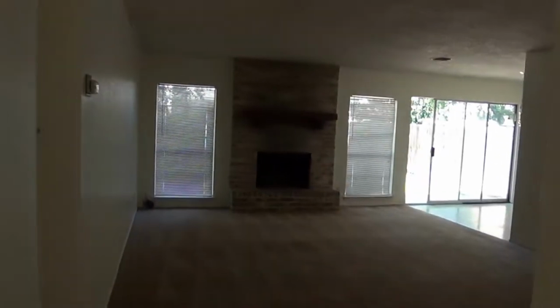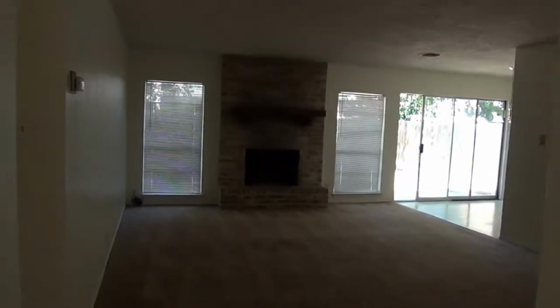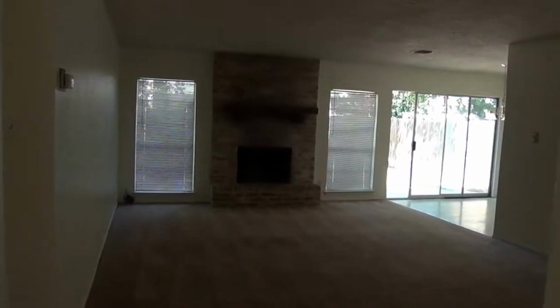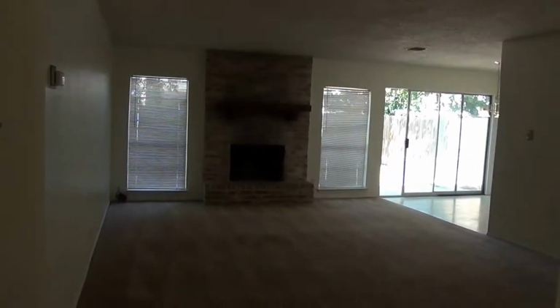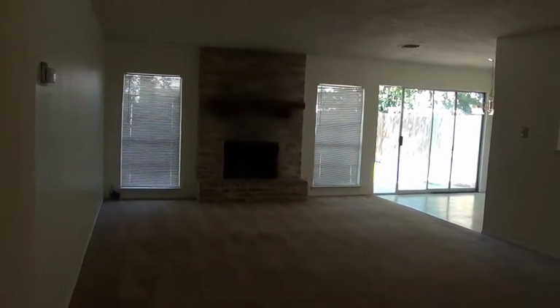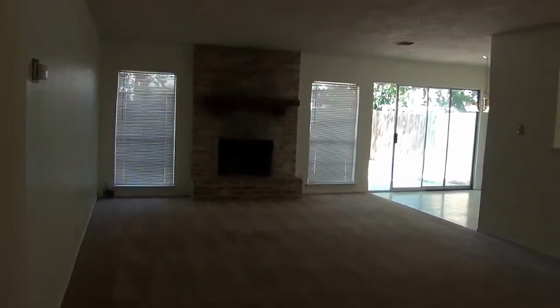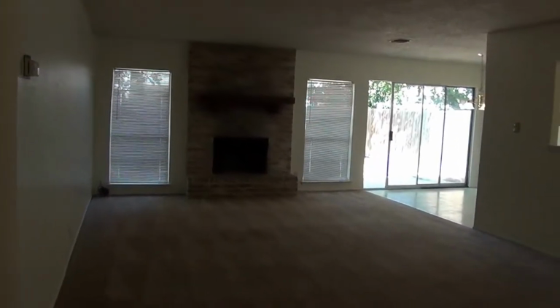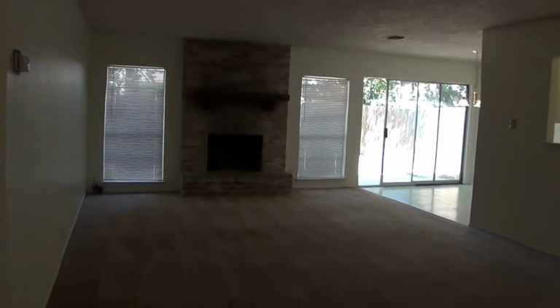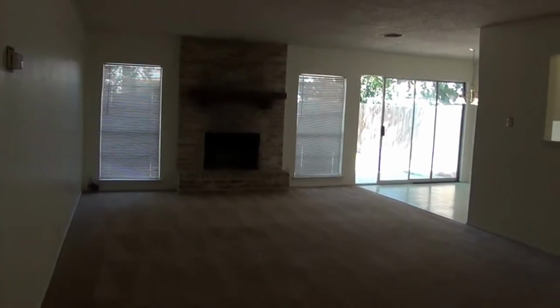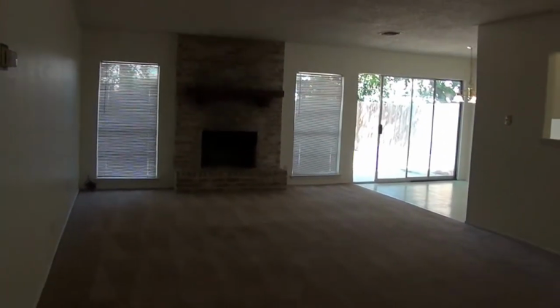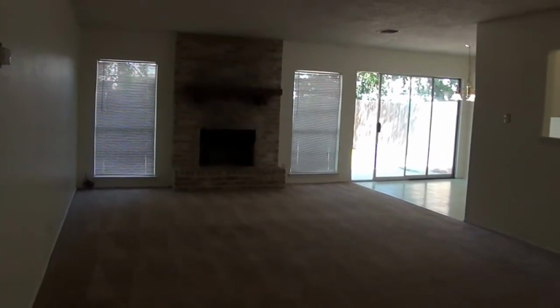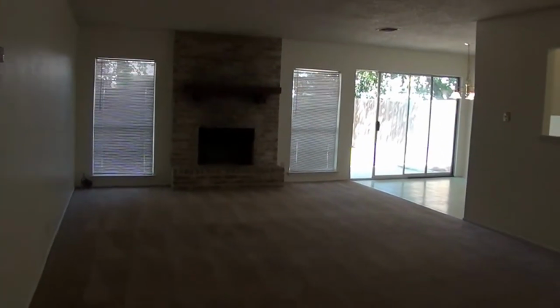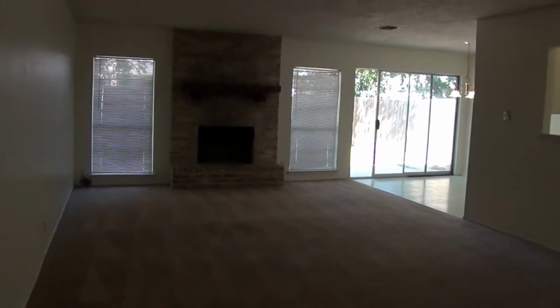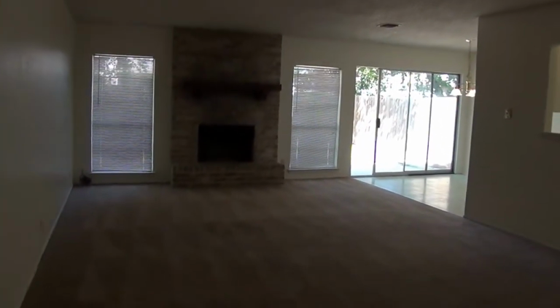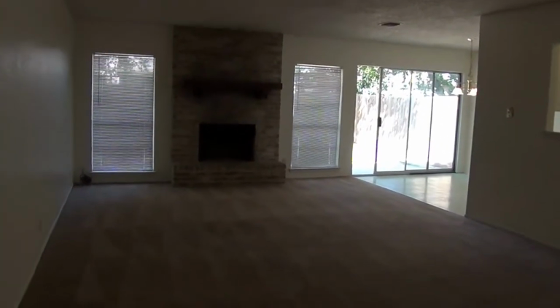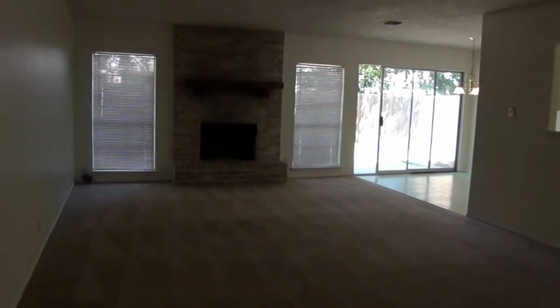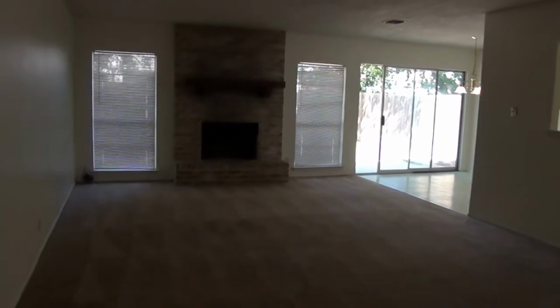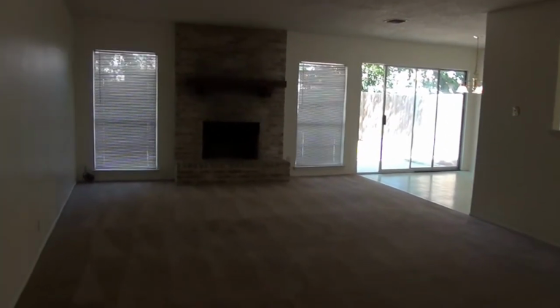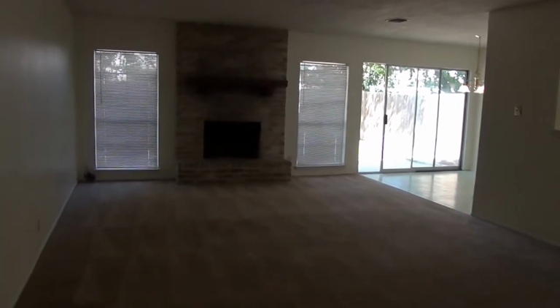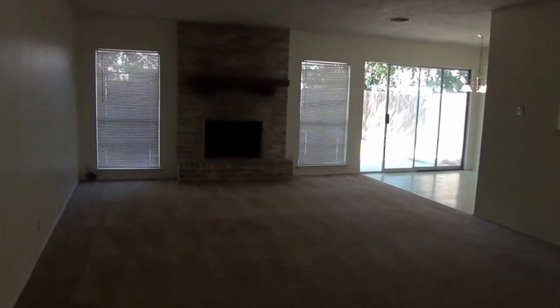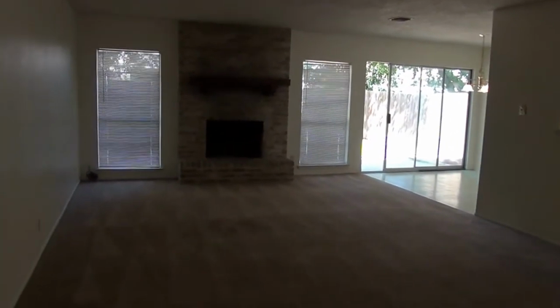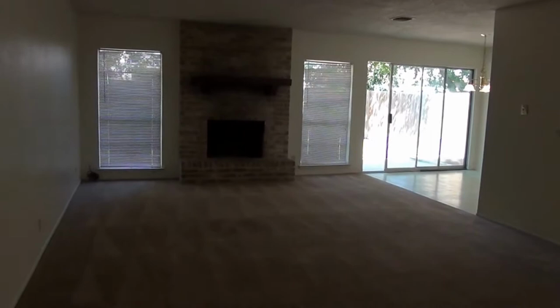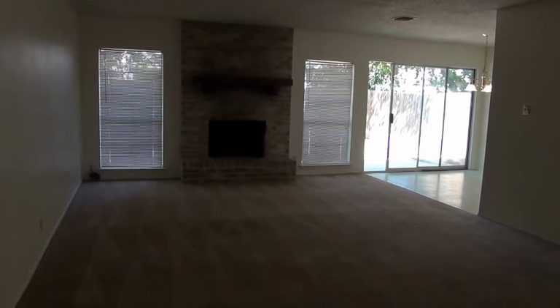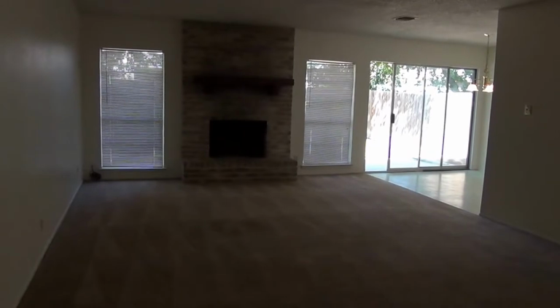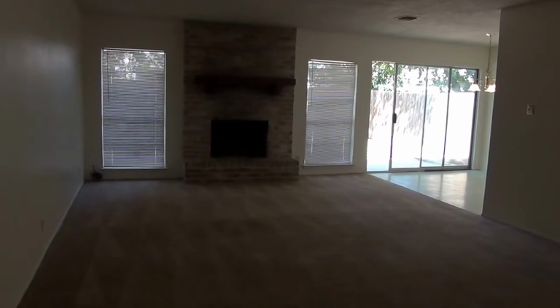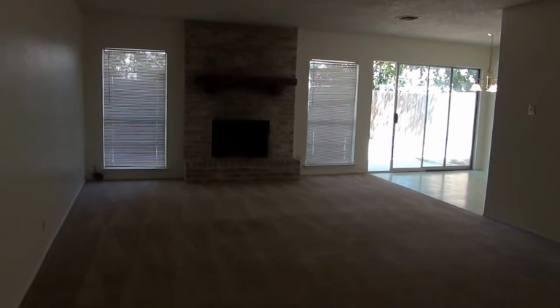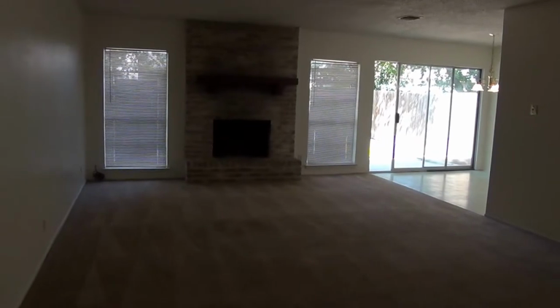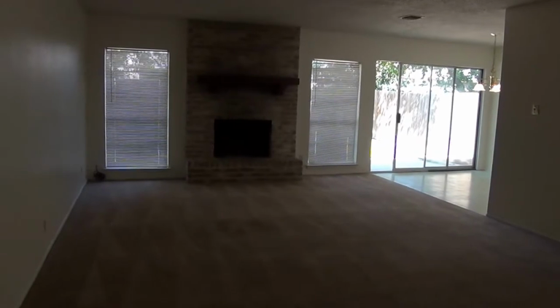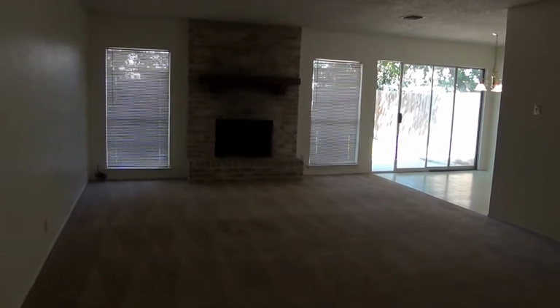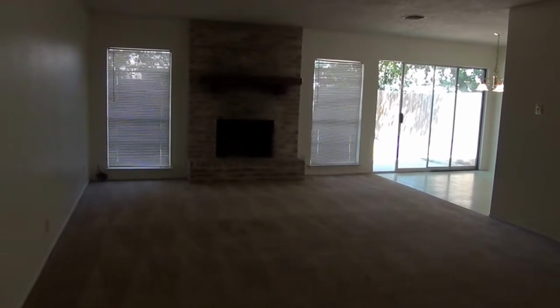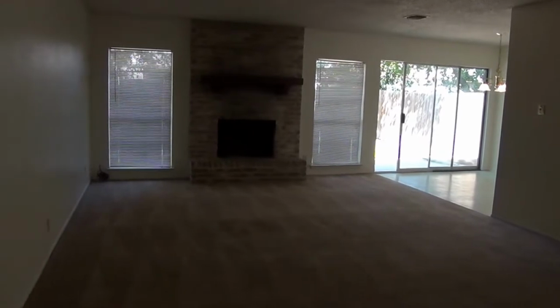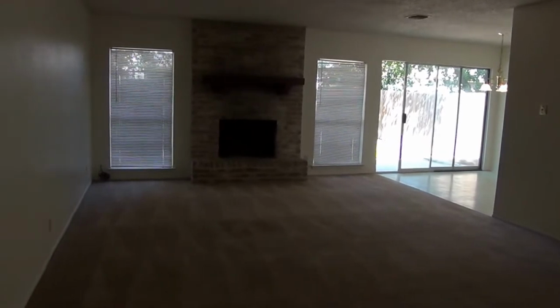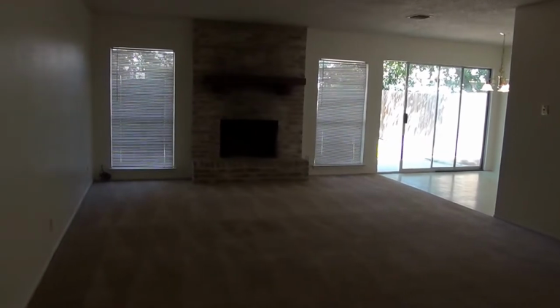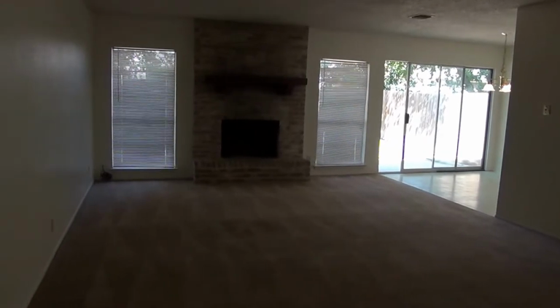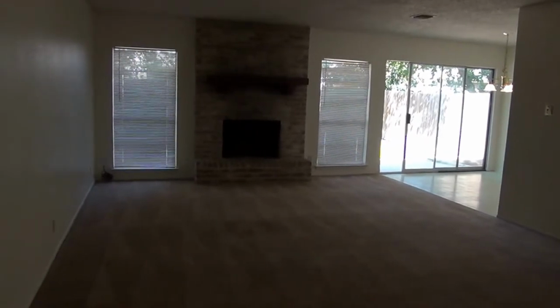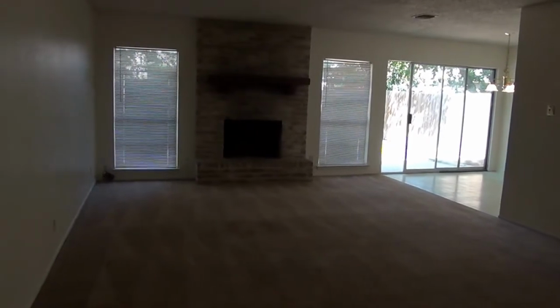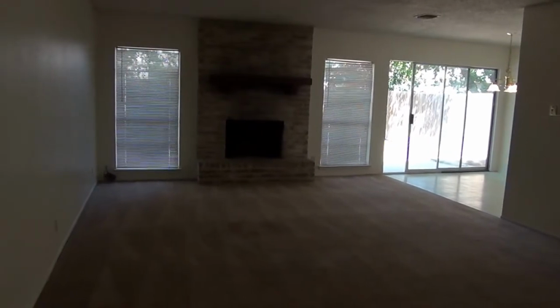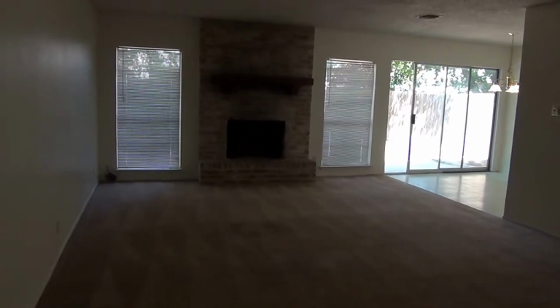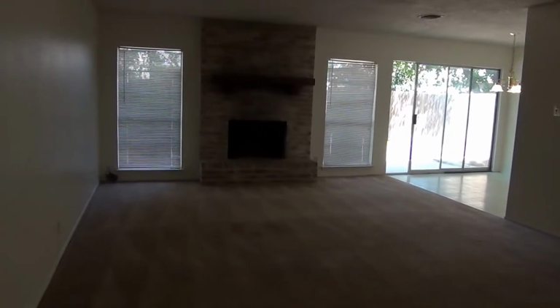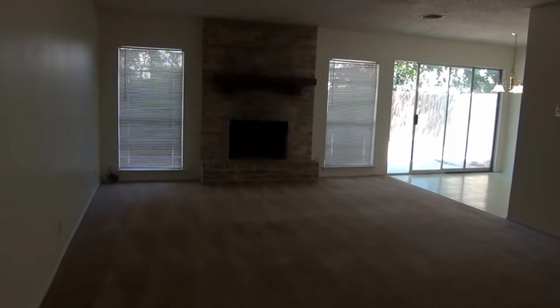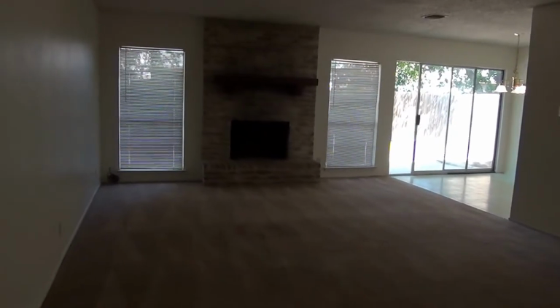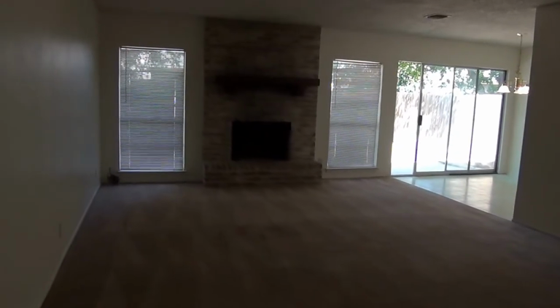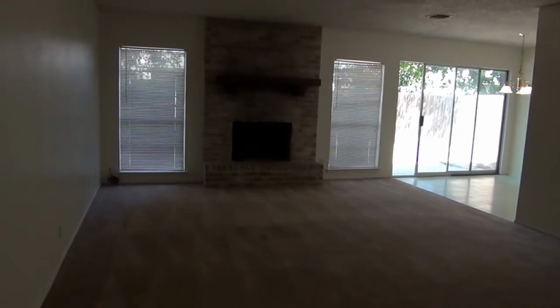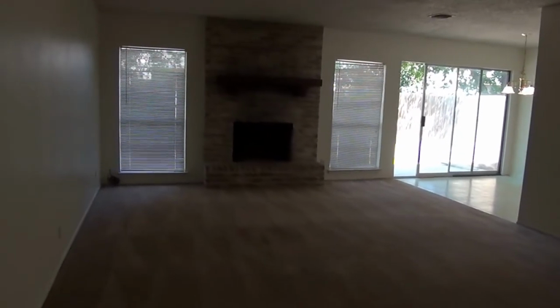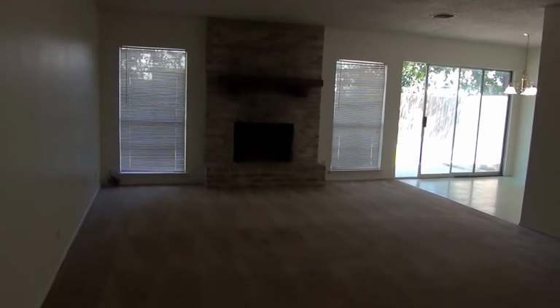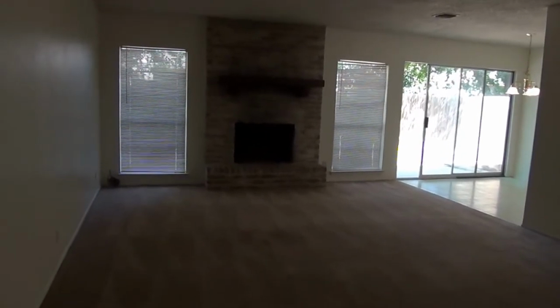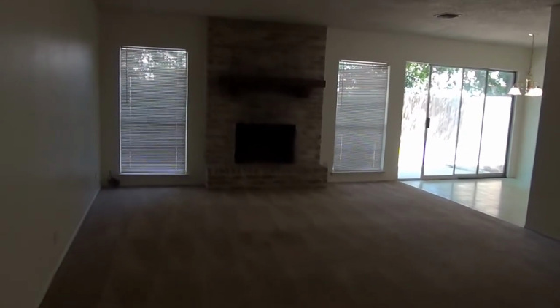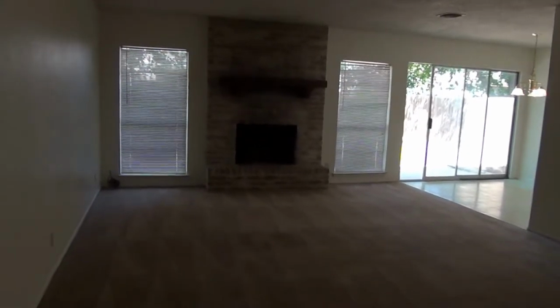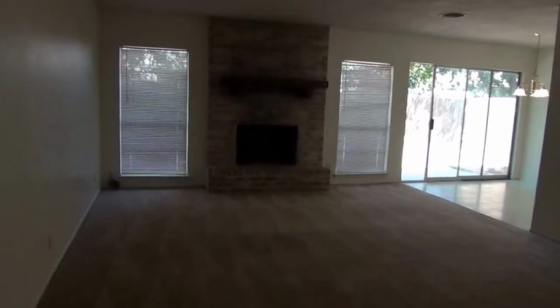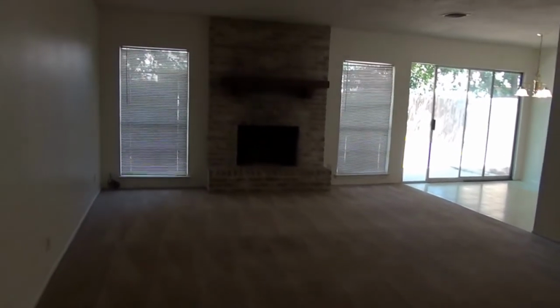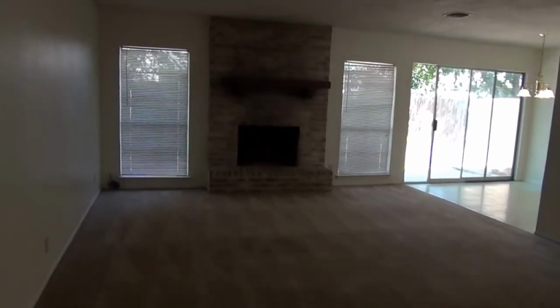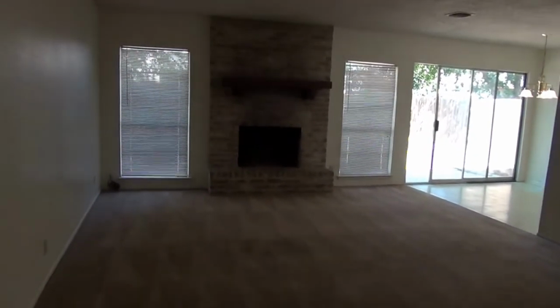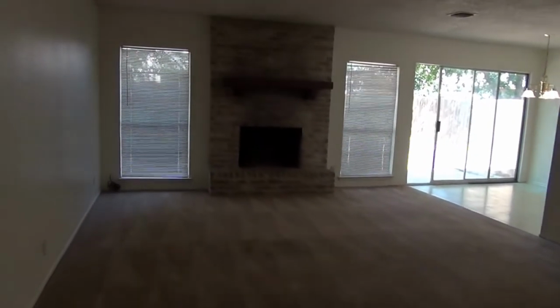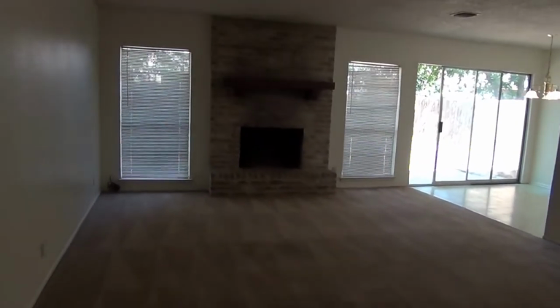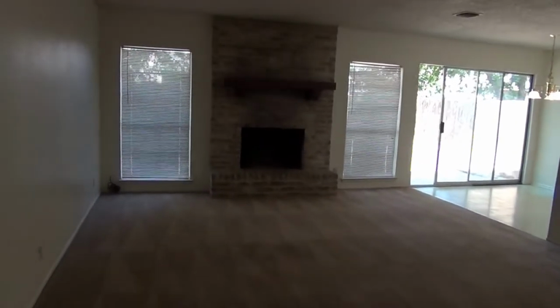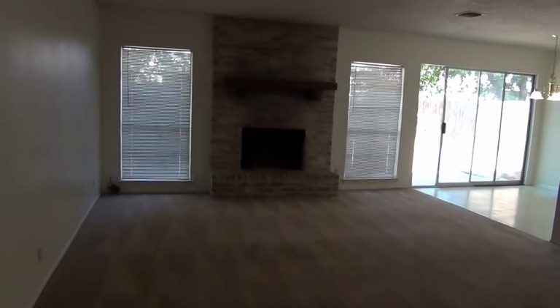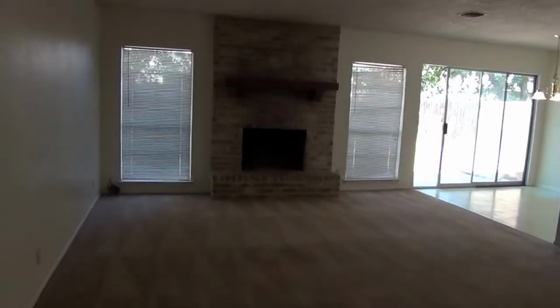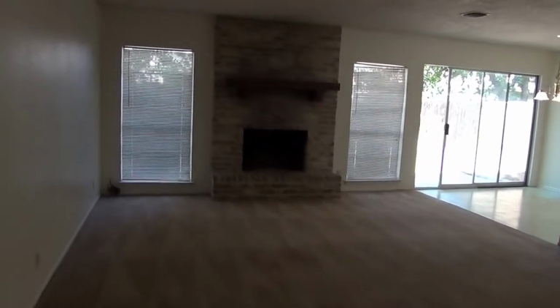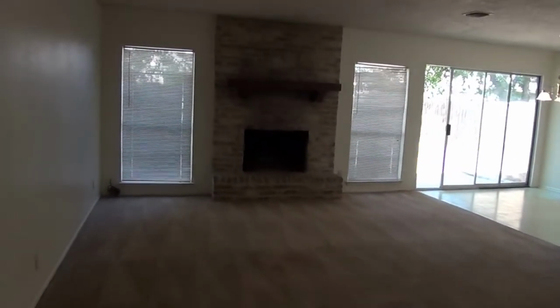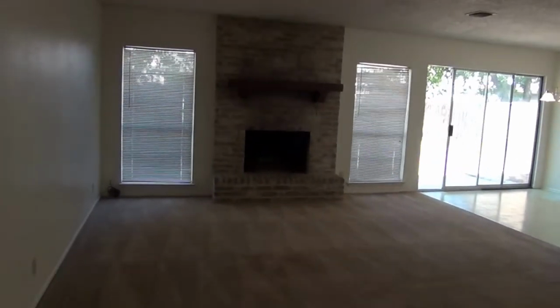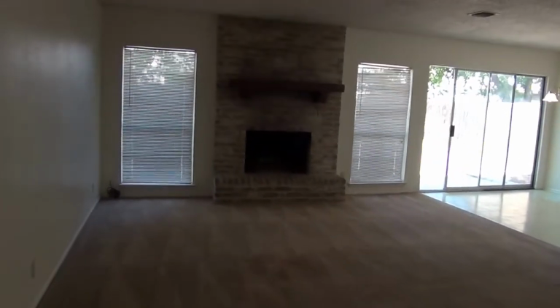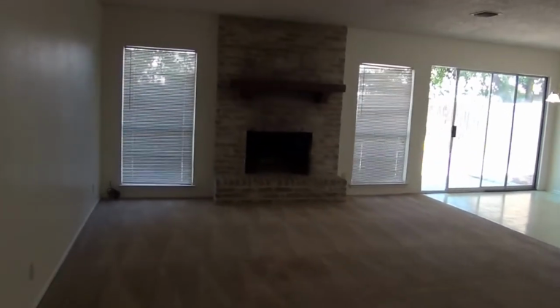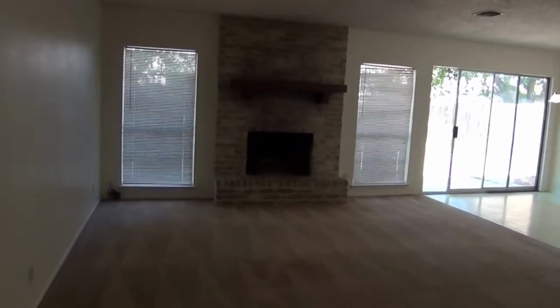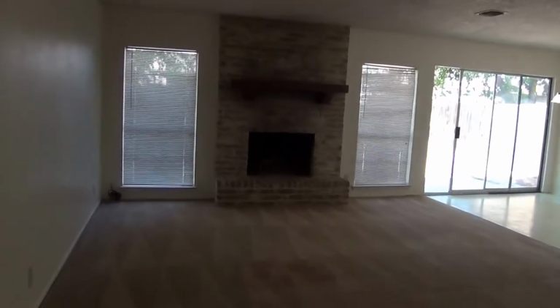We enter the living room. The living room has a nice brick fireplace.